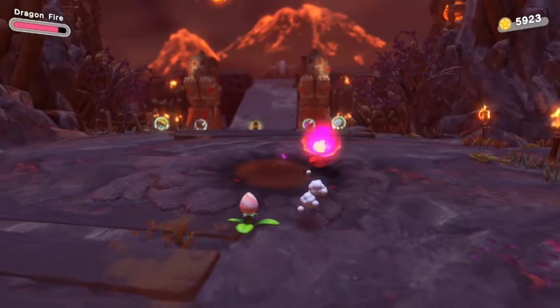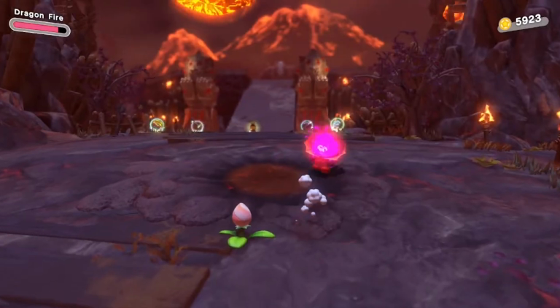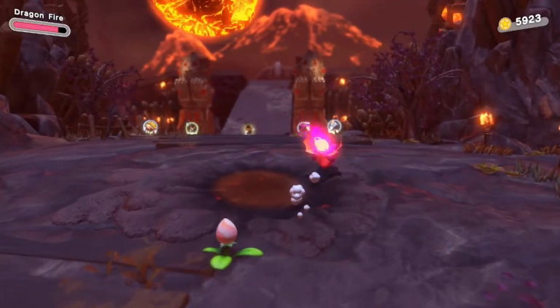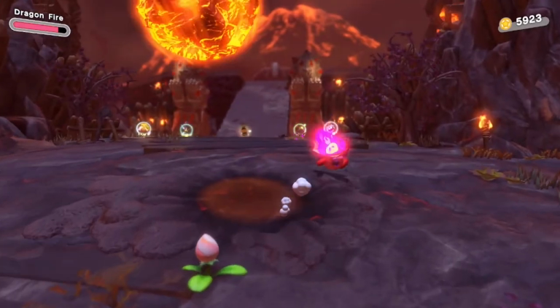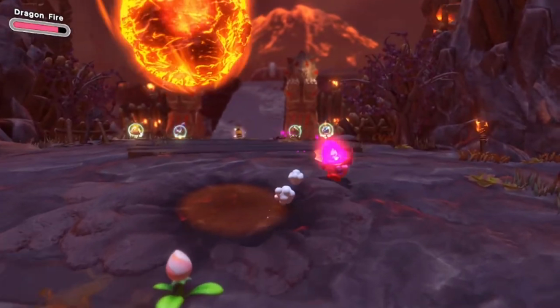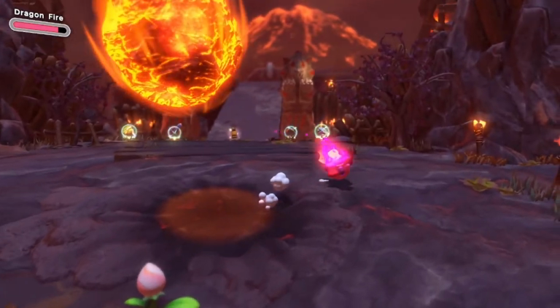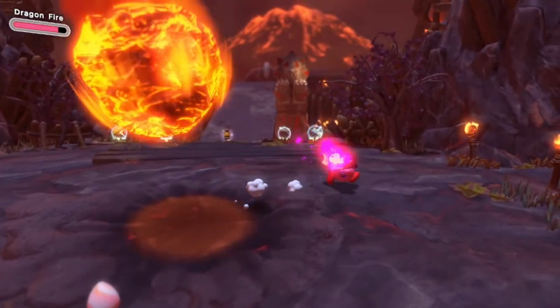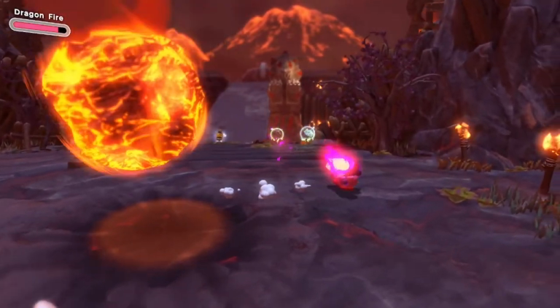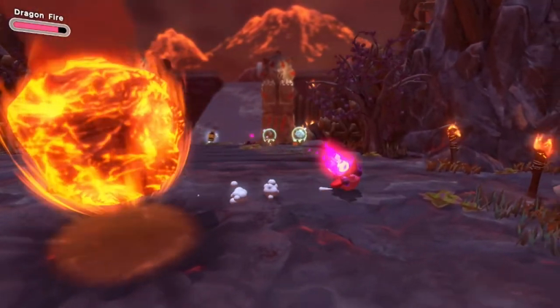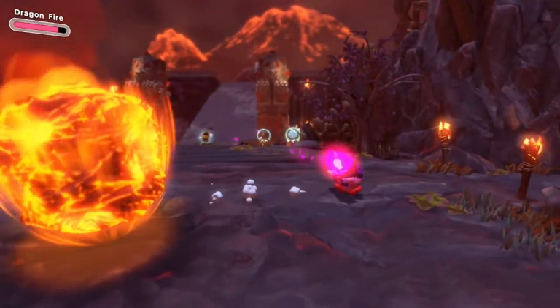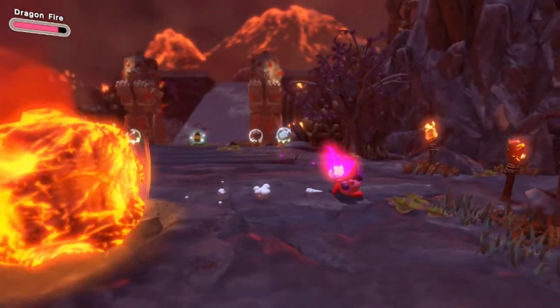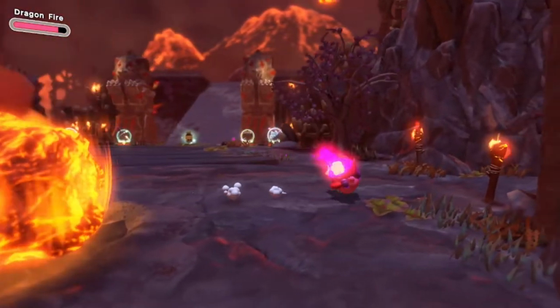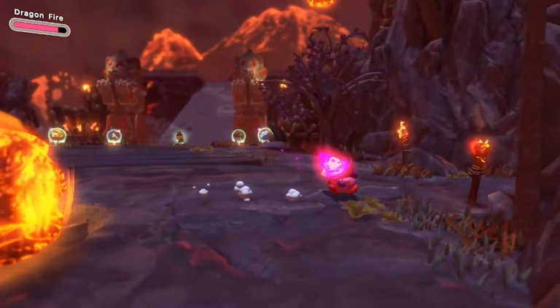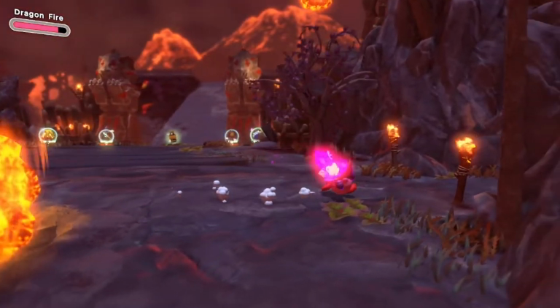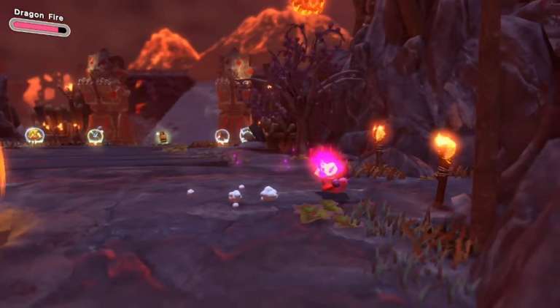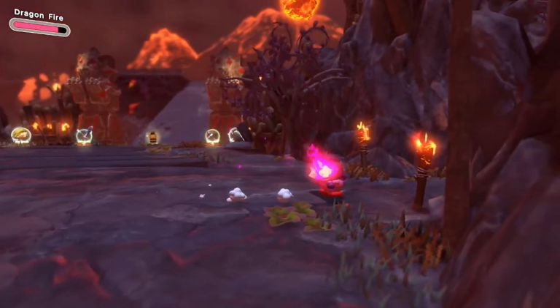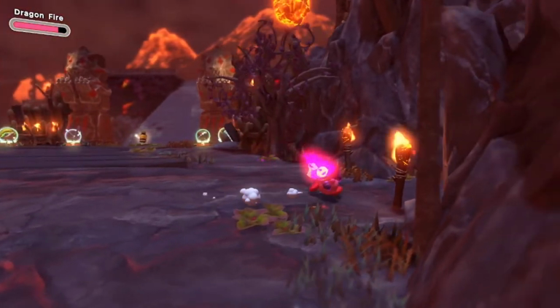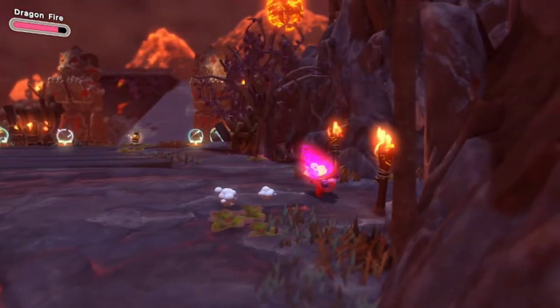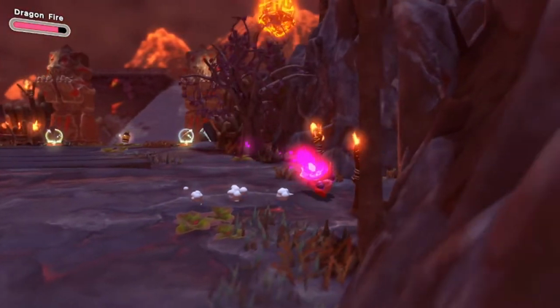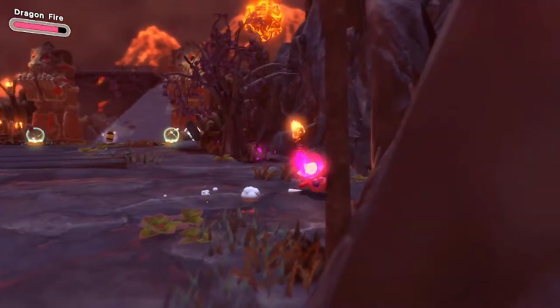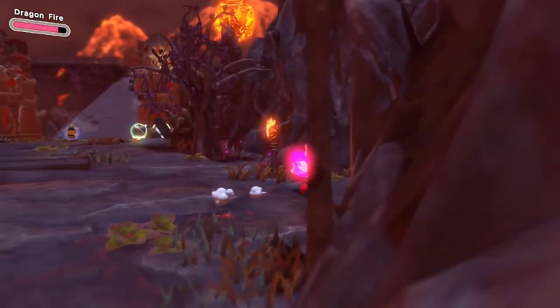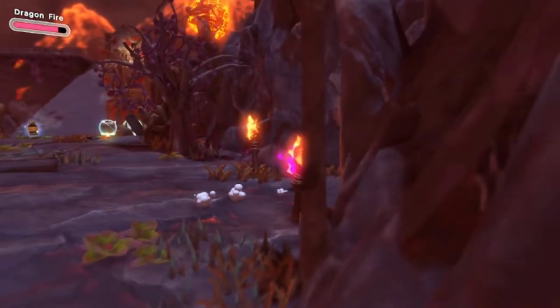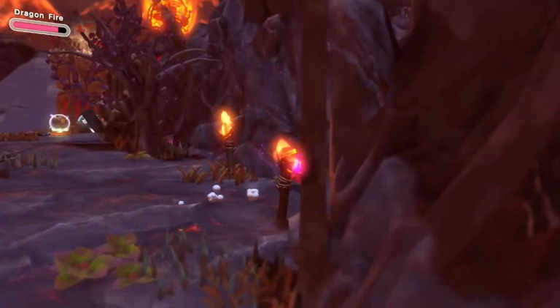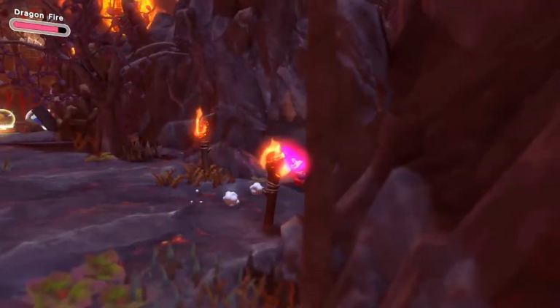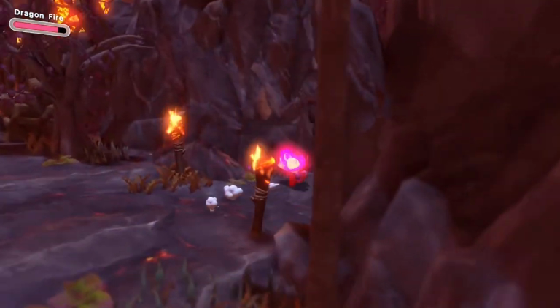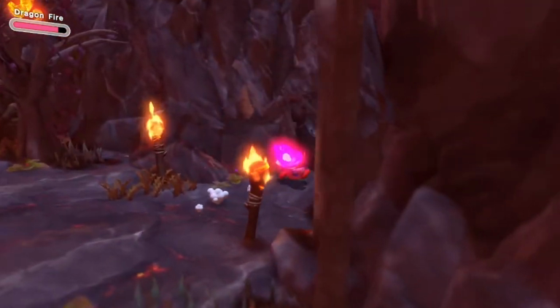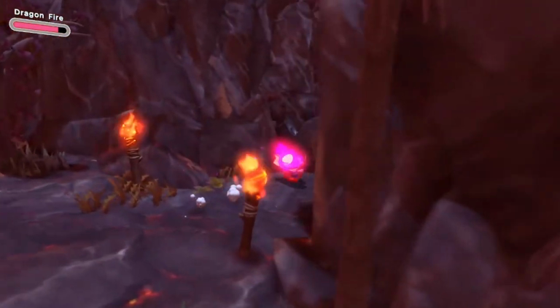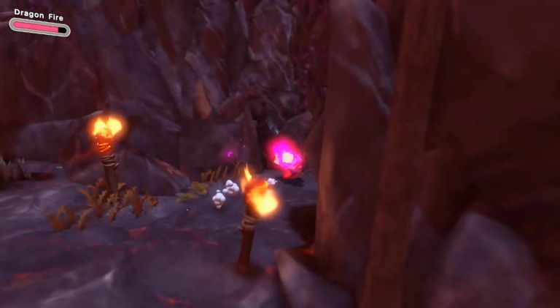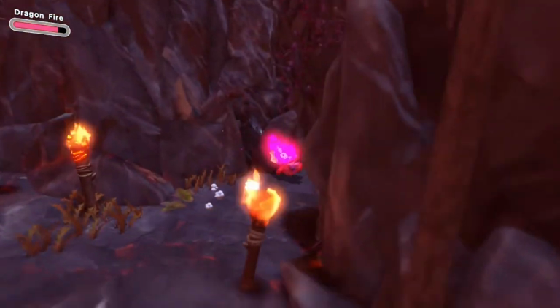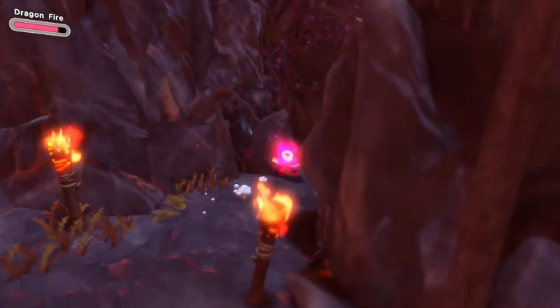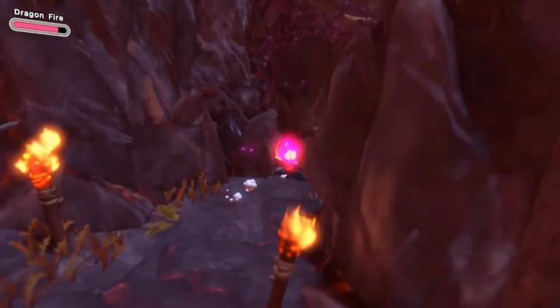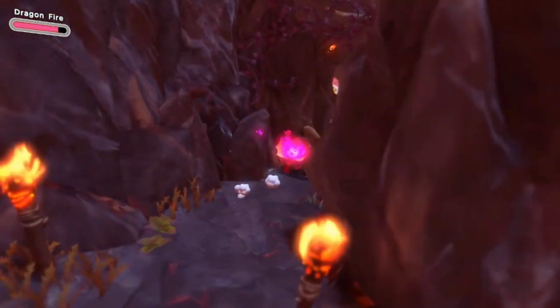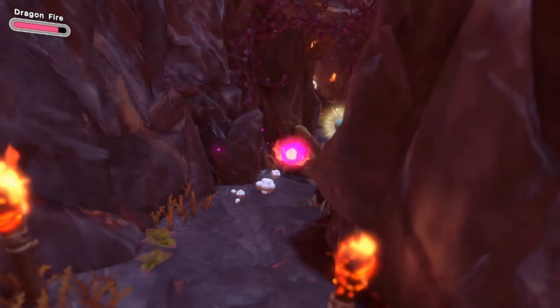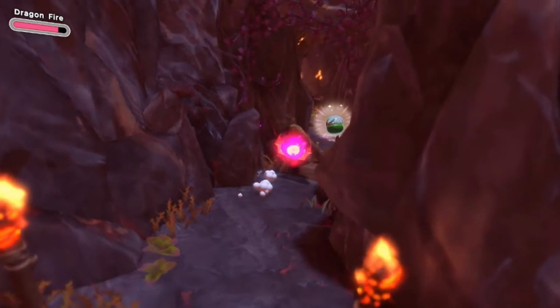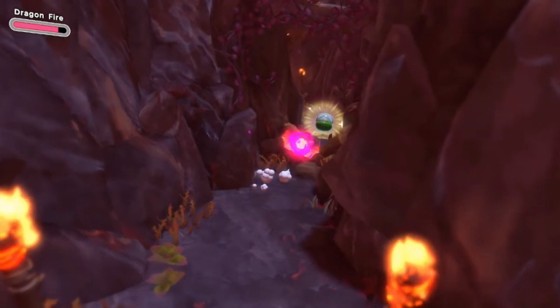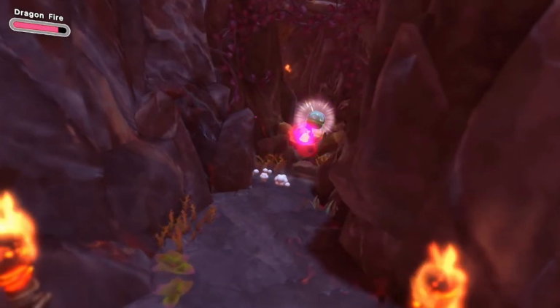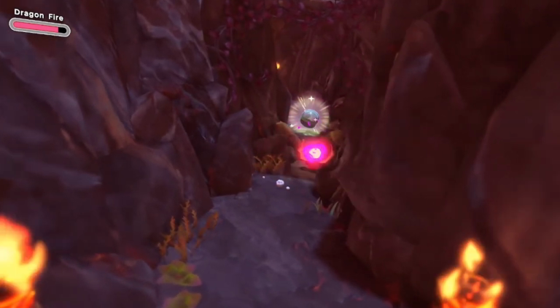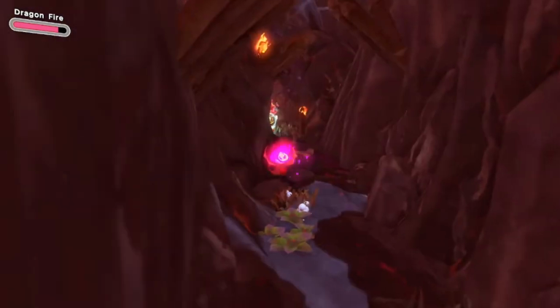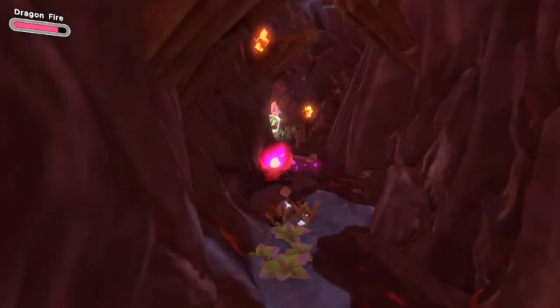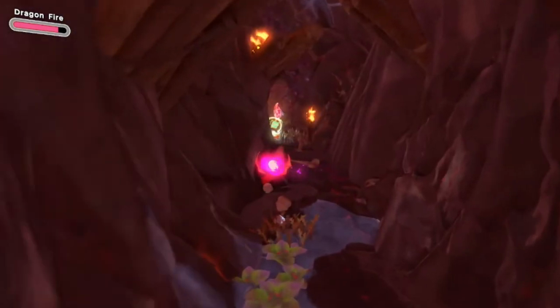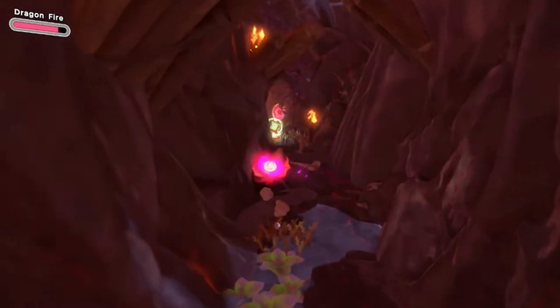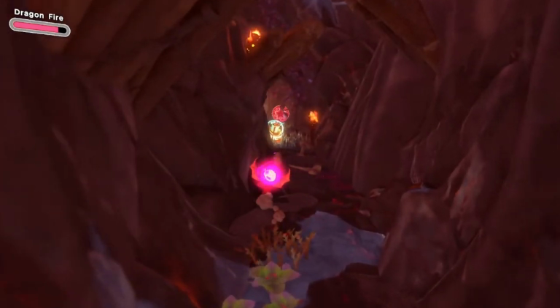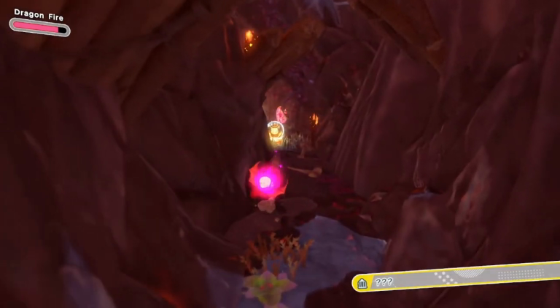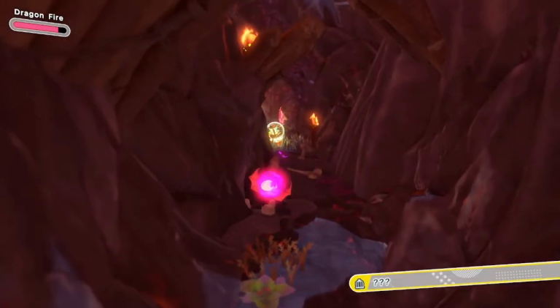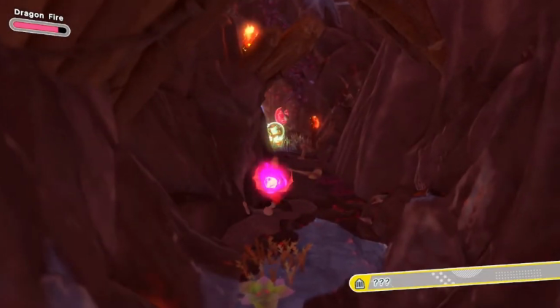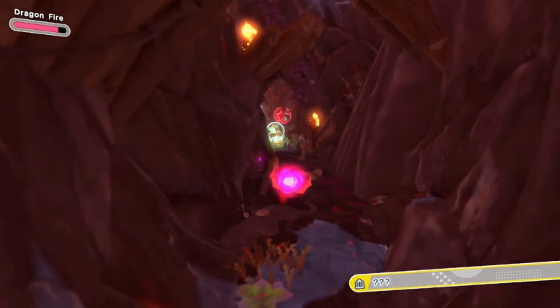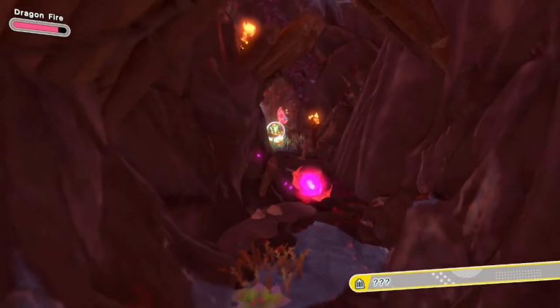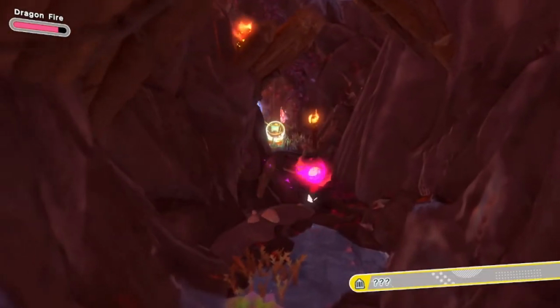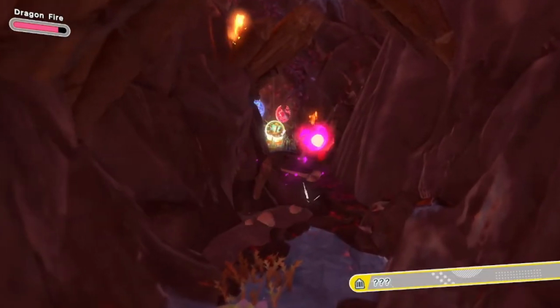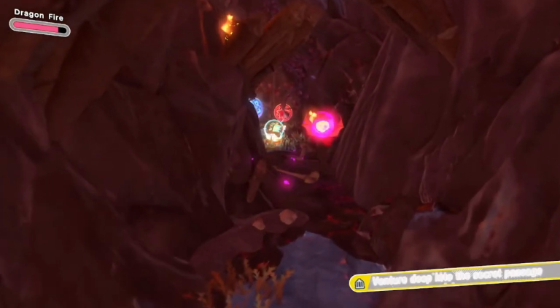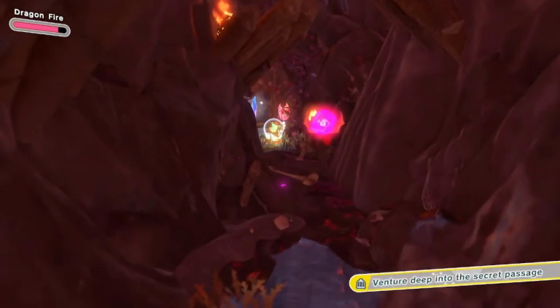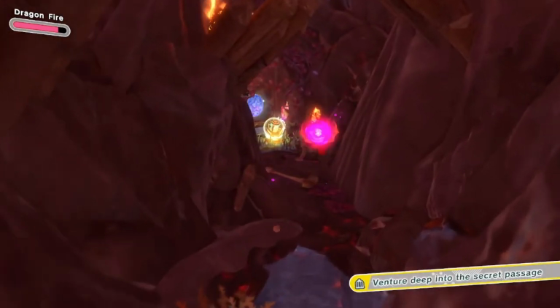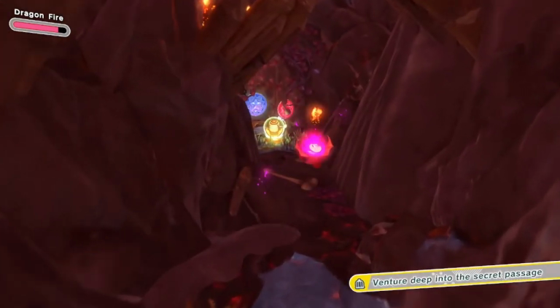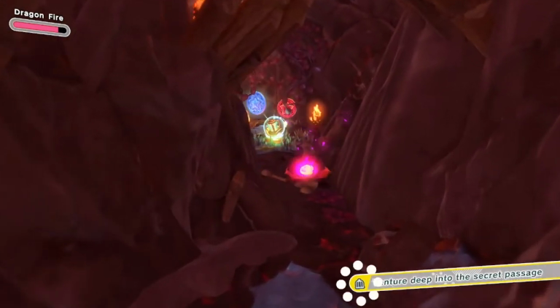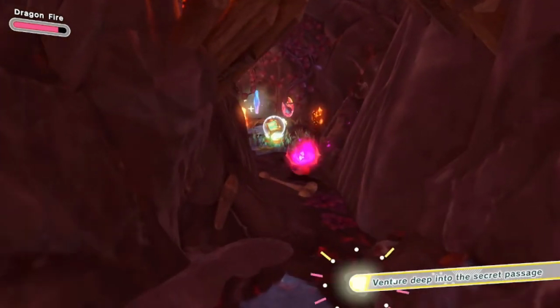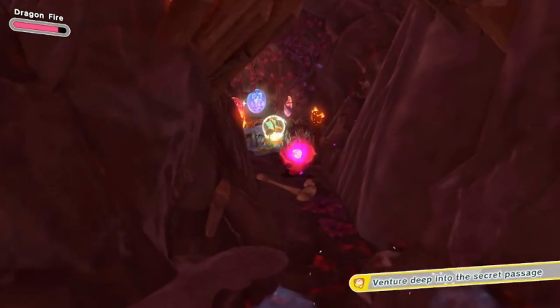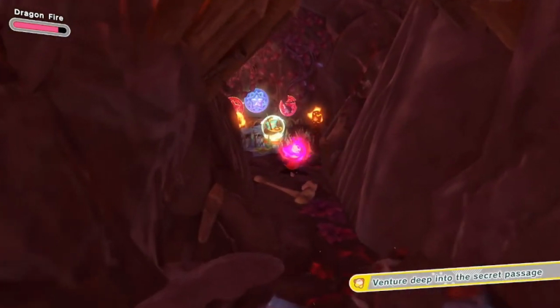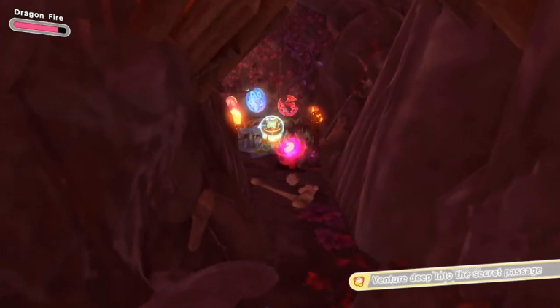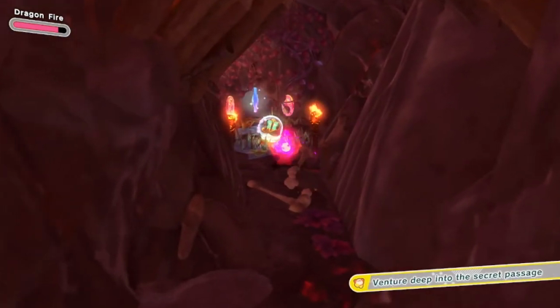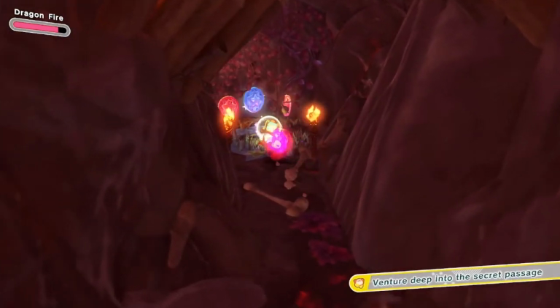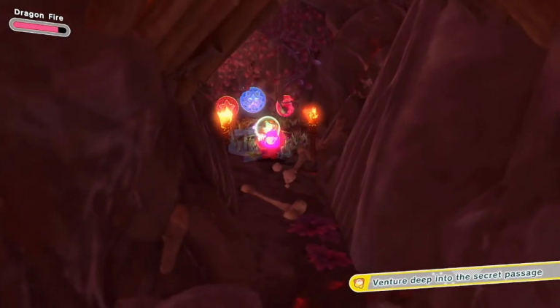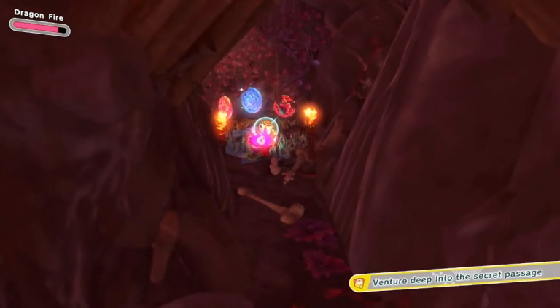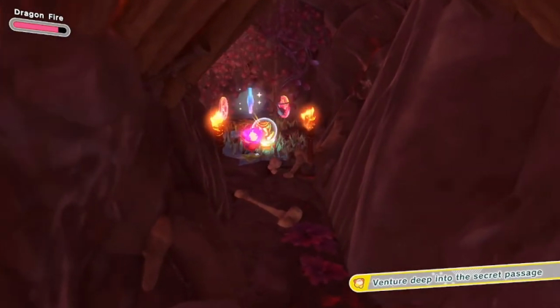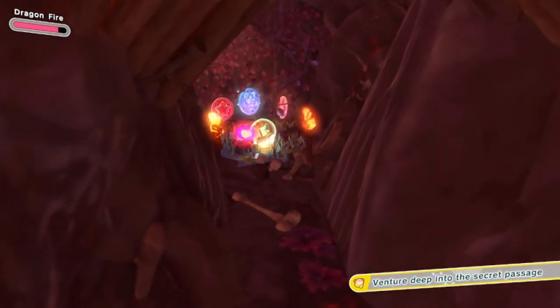When you're walking down in the first area, instead of going straight, go to the right and walk down the secret passageway. That's all you have to do for this one — just walk down that secret passageway.